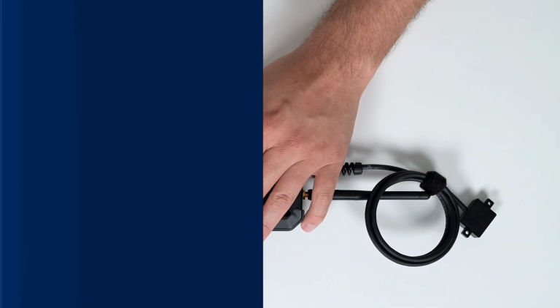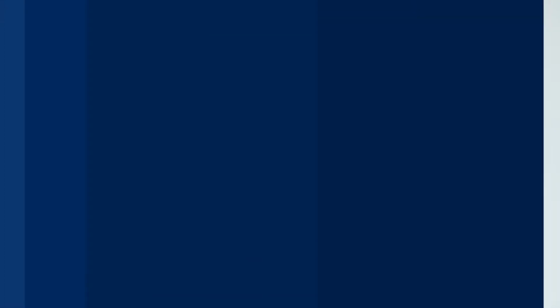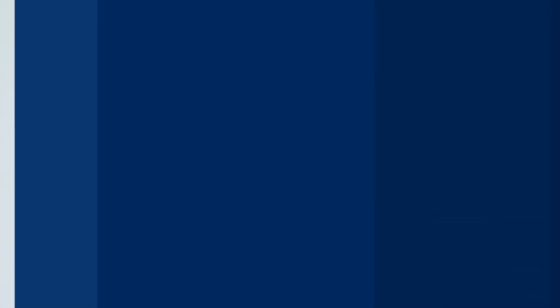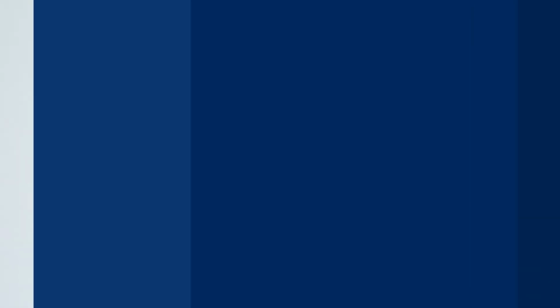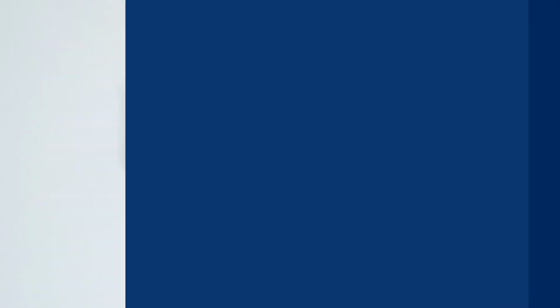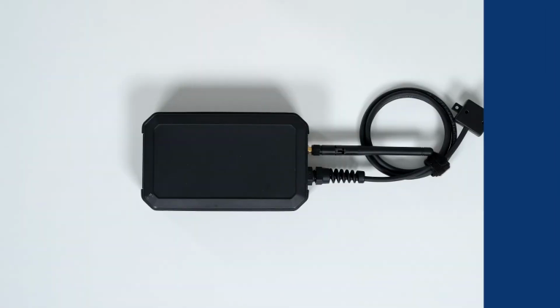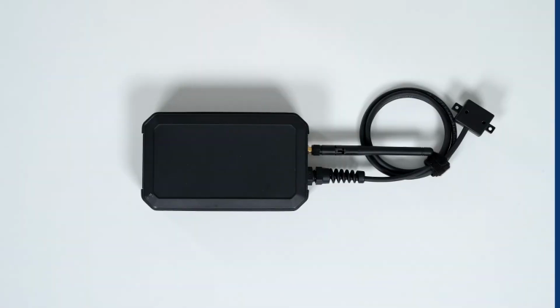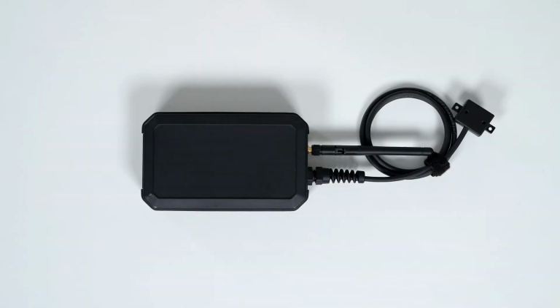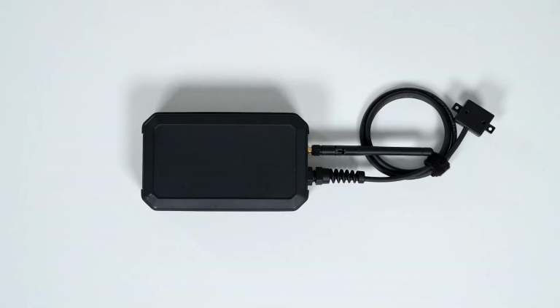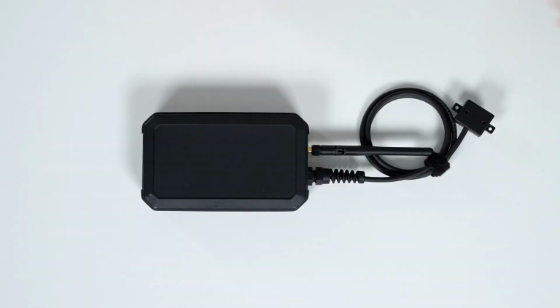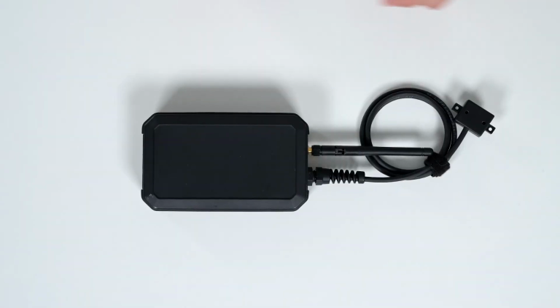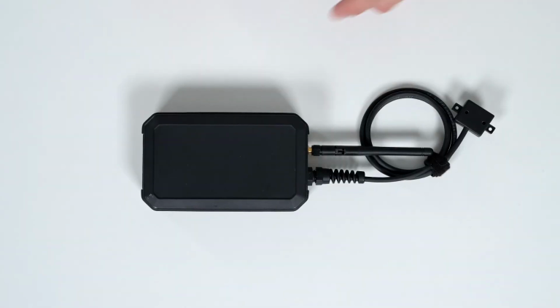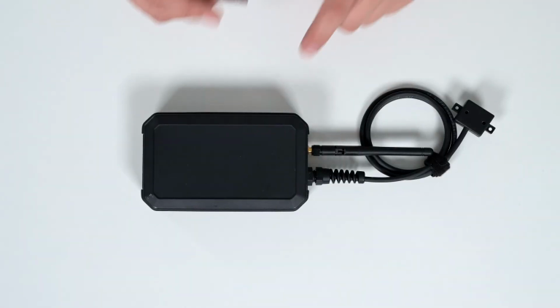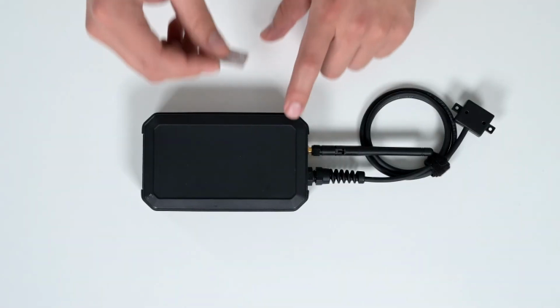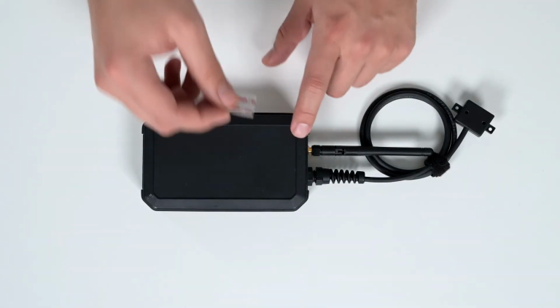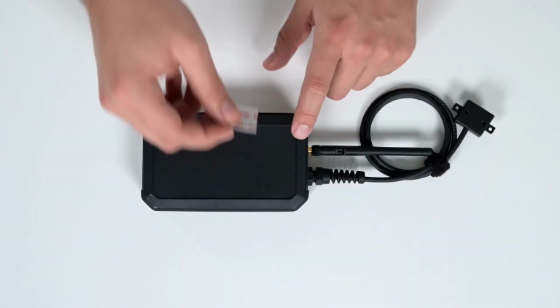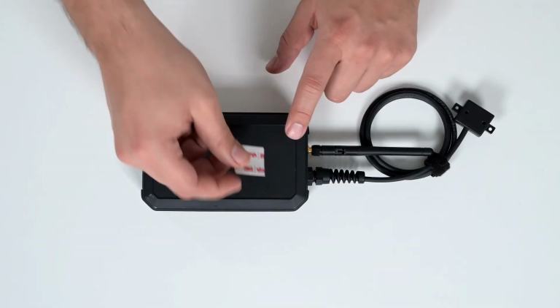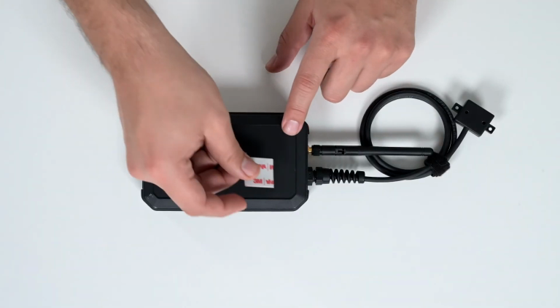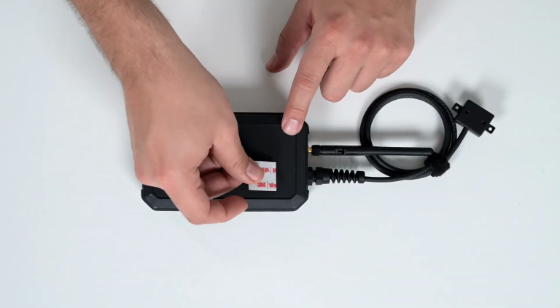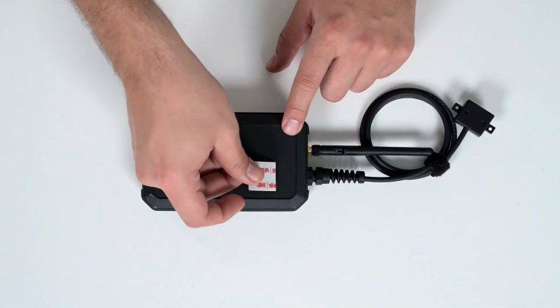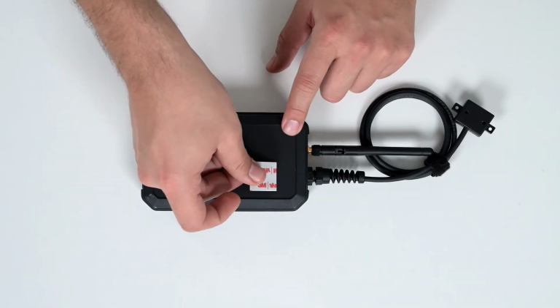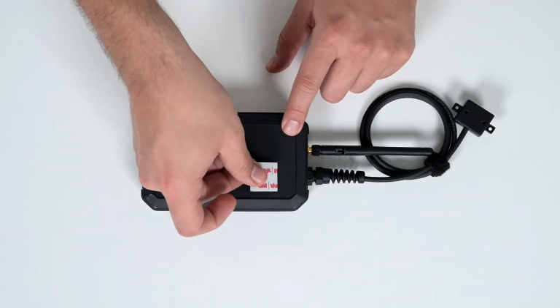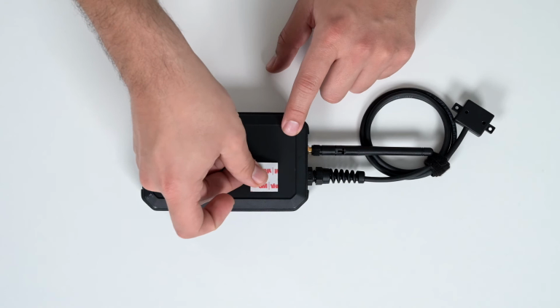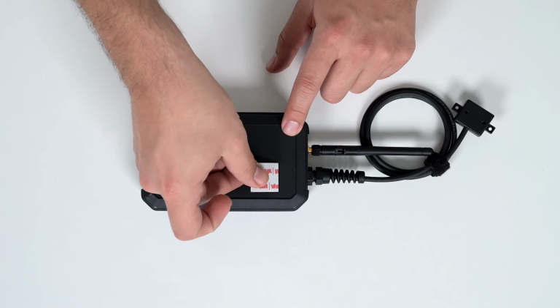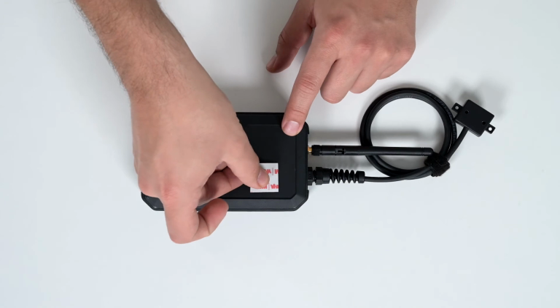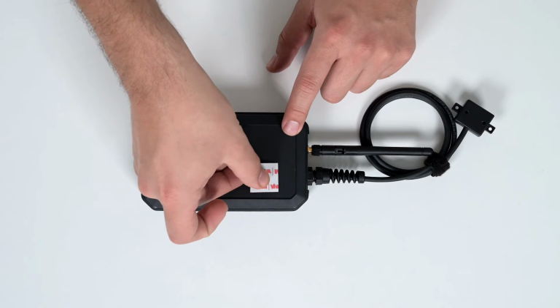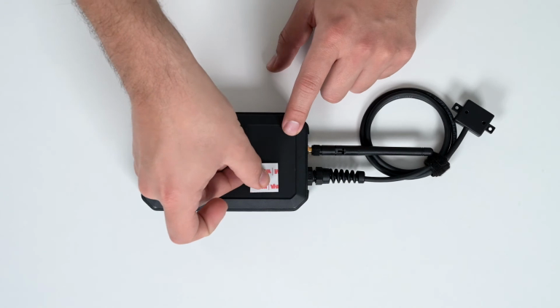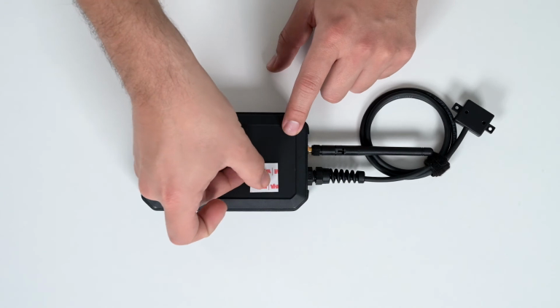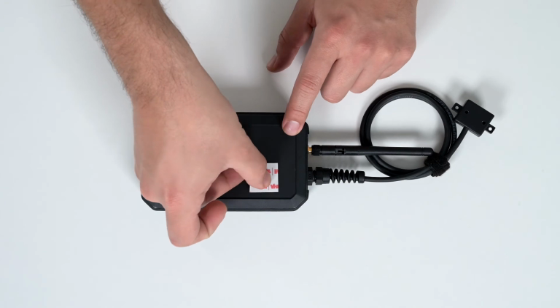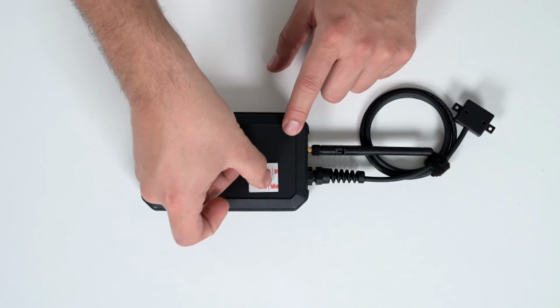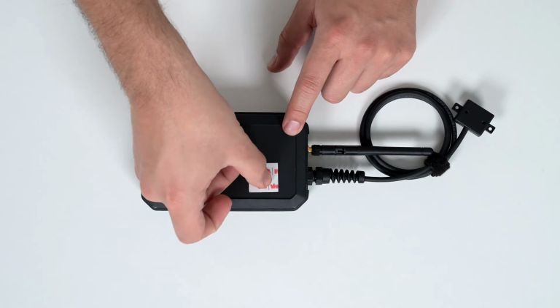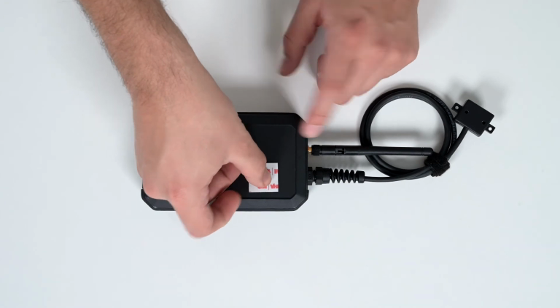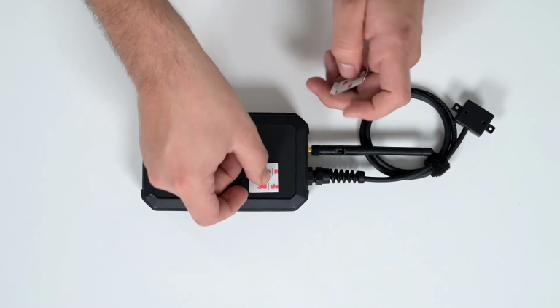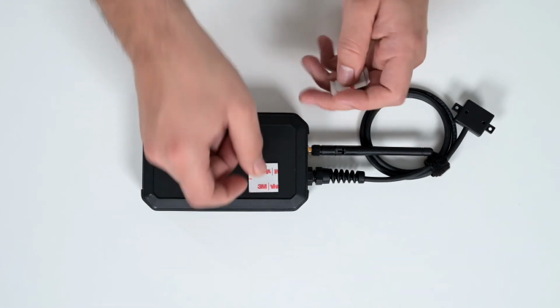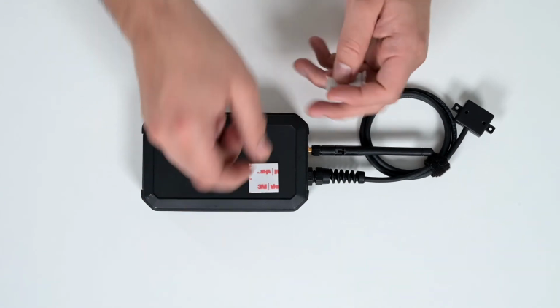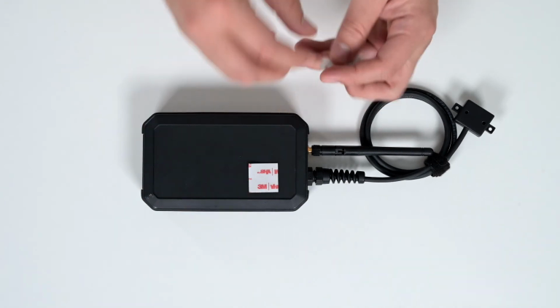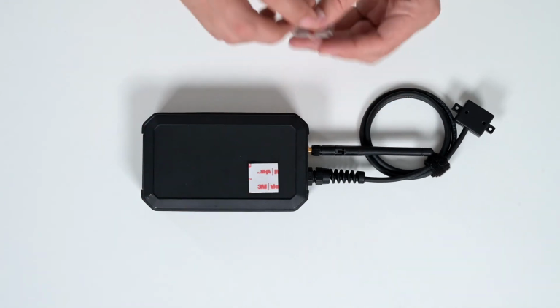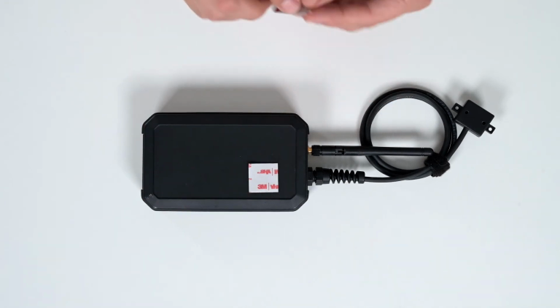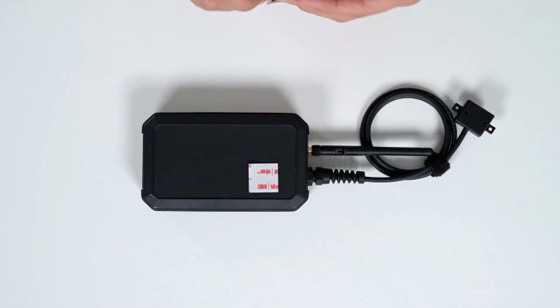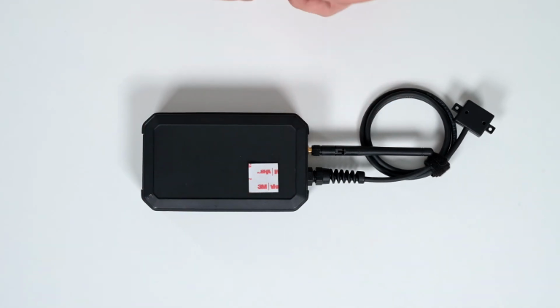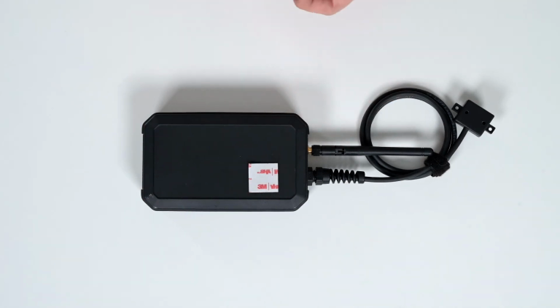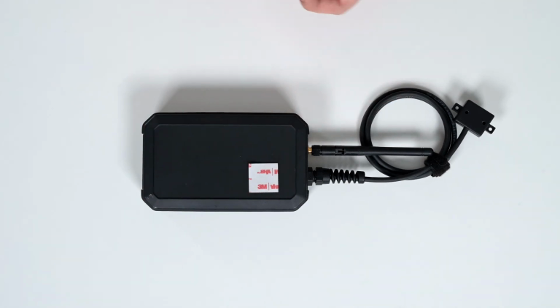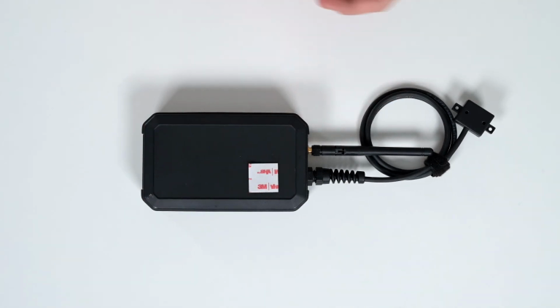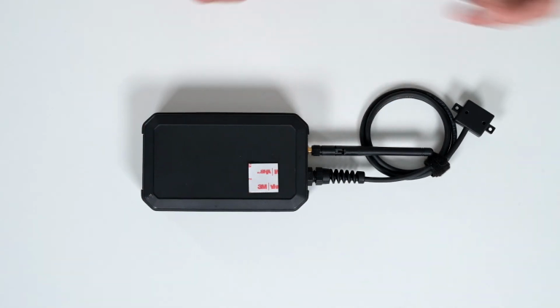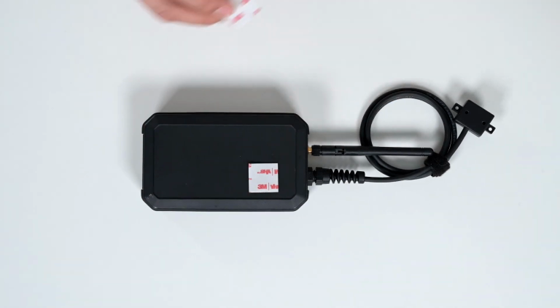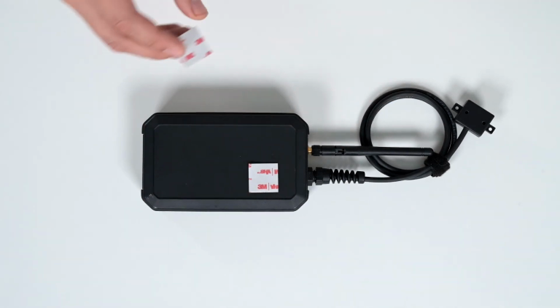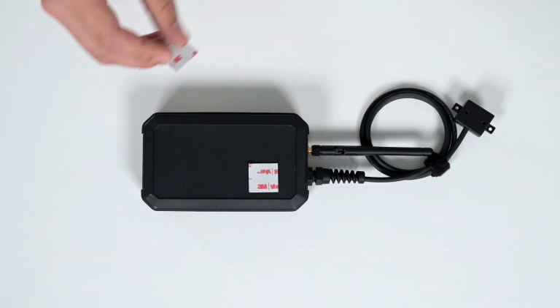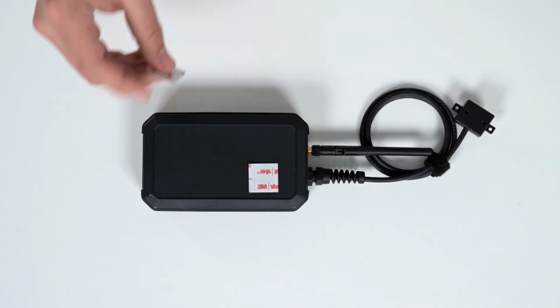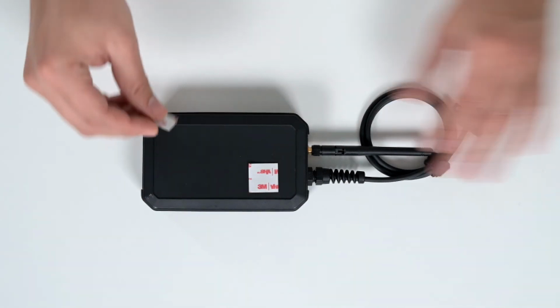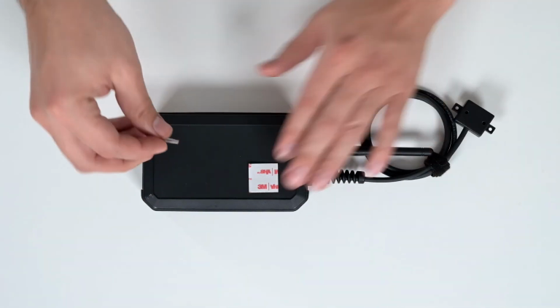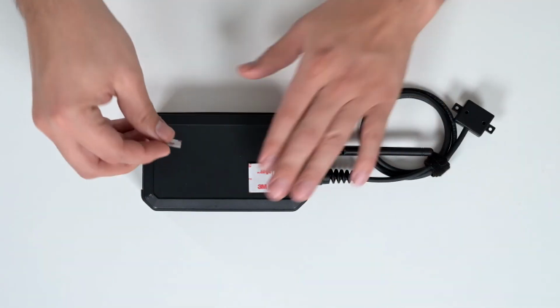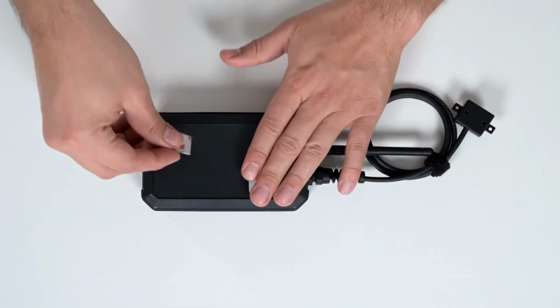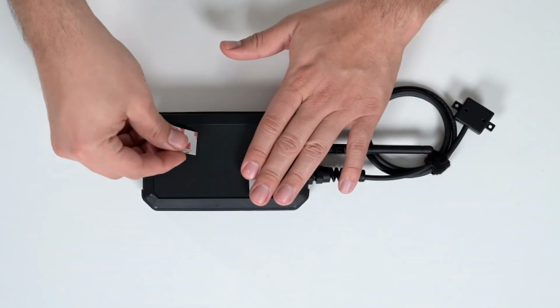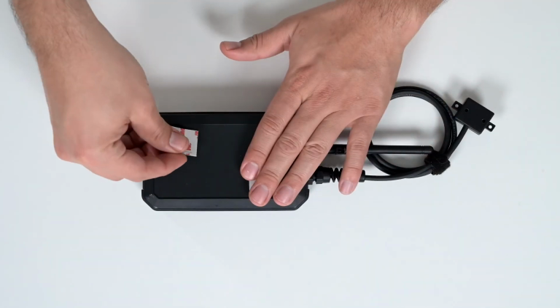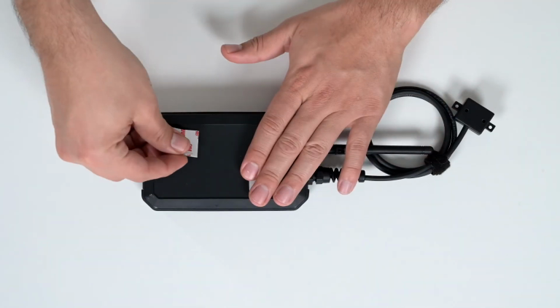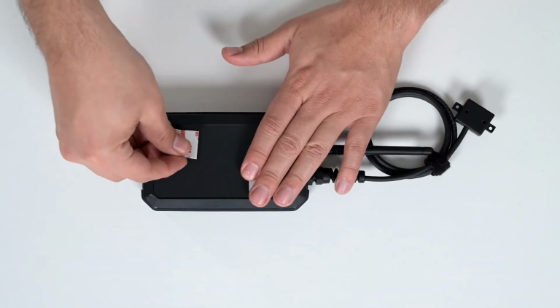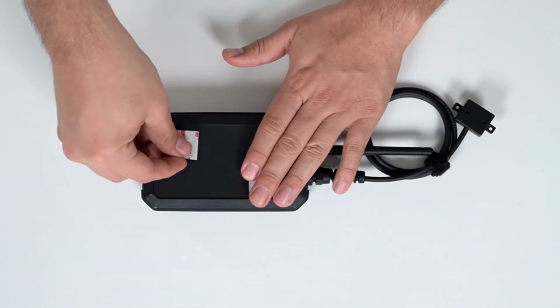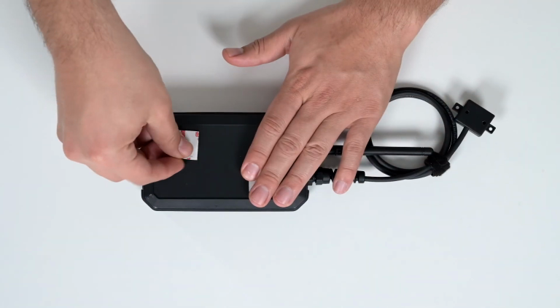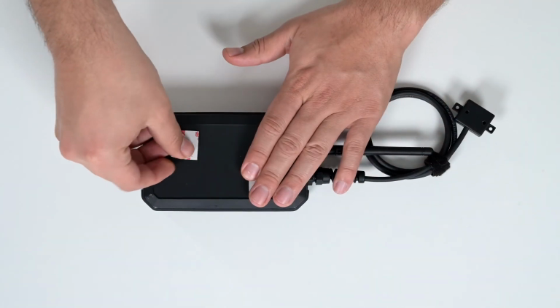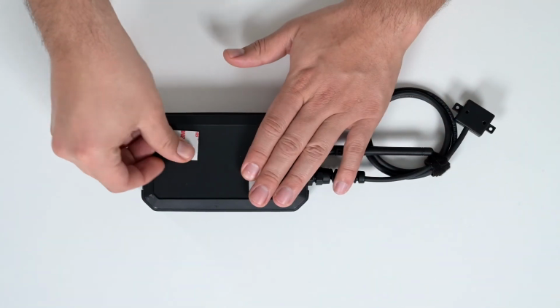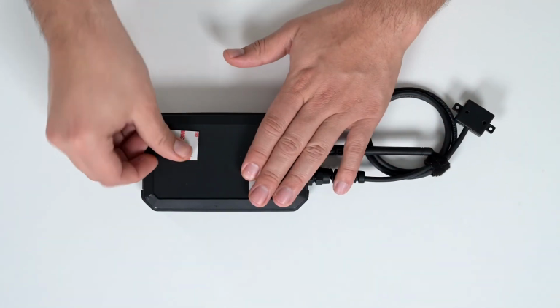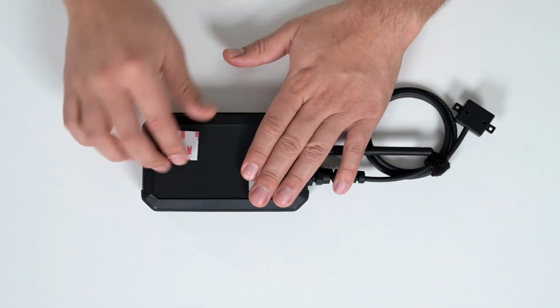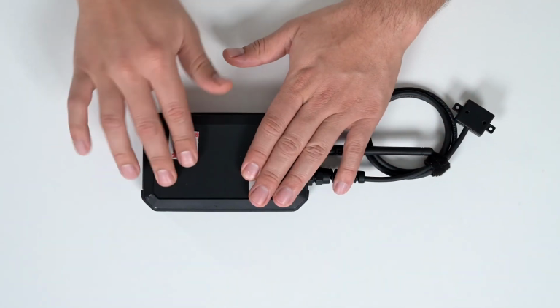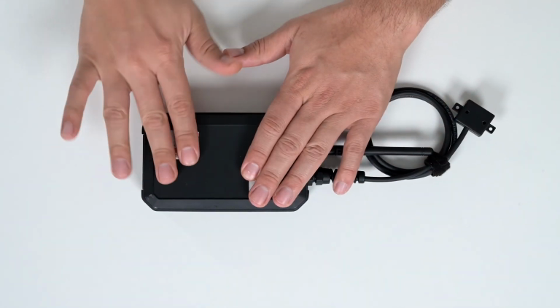To mount your device, prepare it by adding double-sided tape to the back of your sensor. Two to three strips is all that's needed.